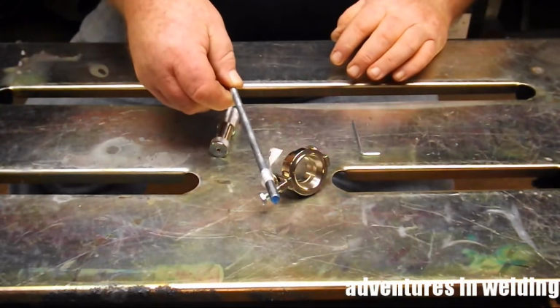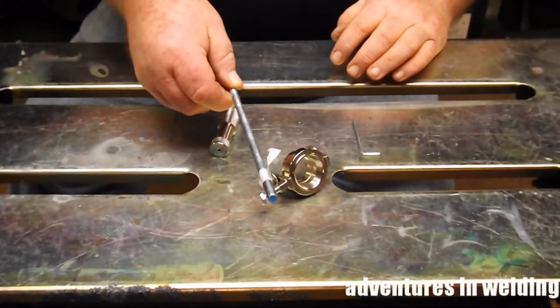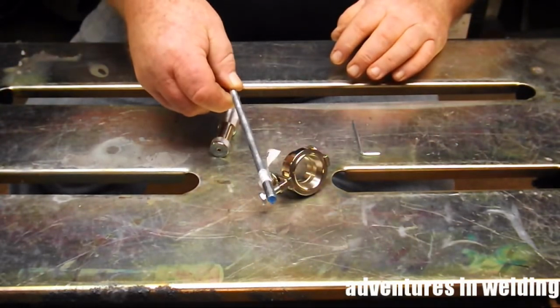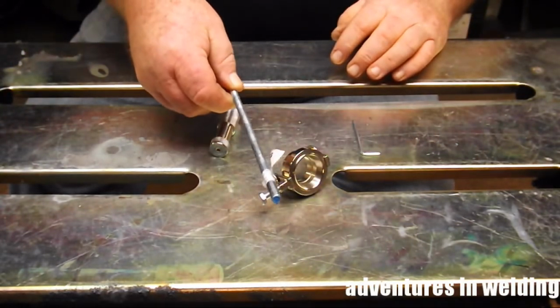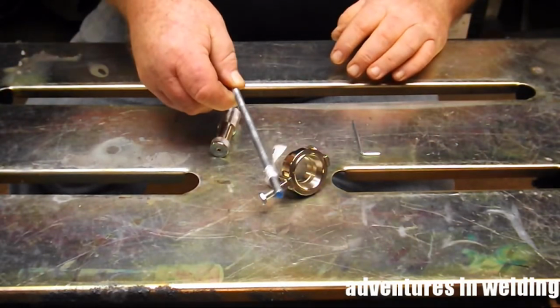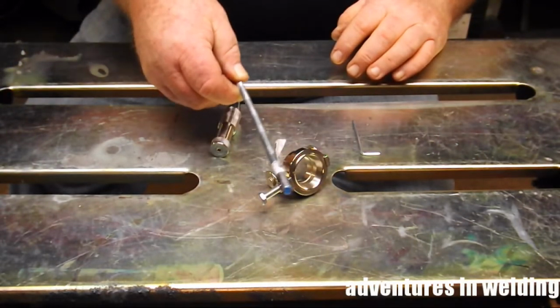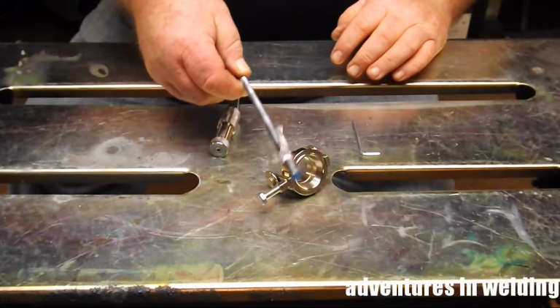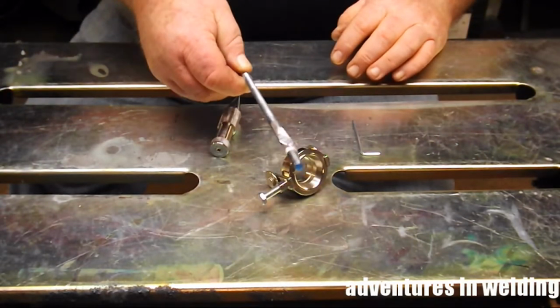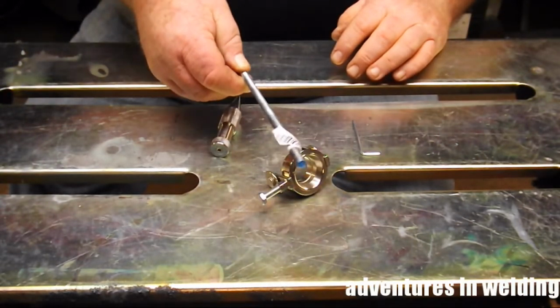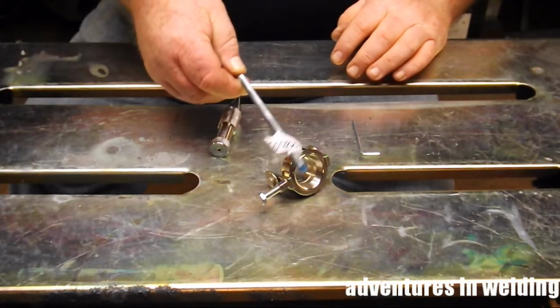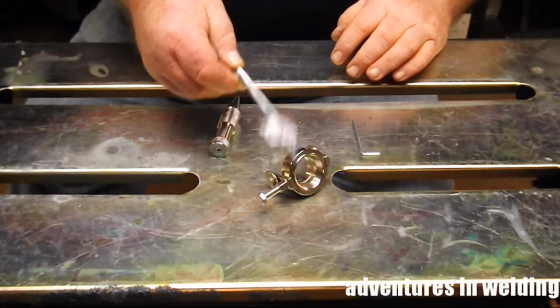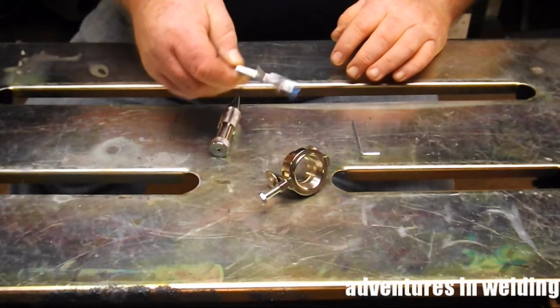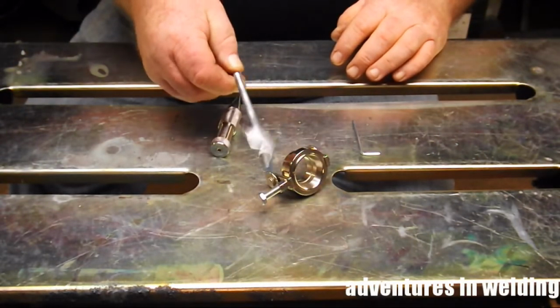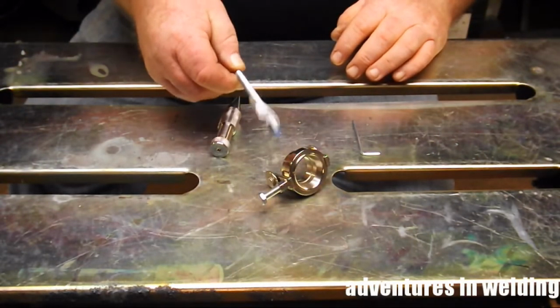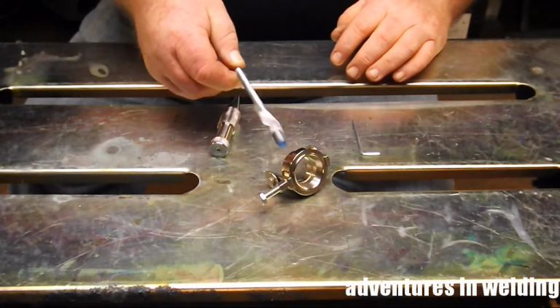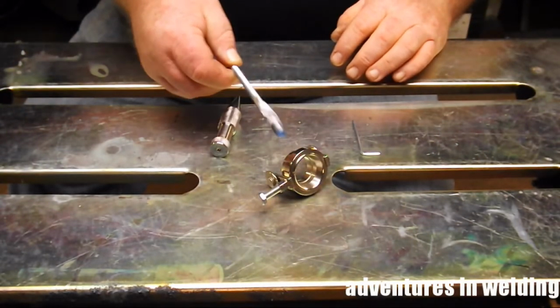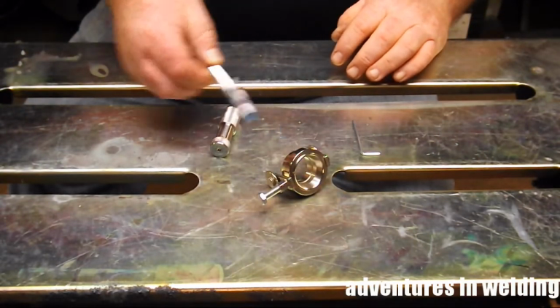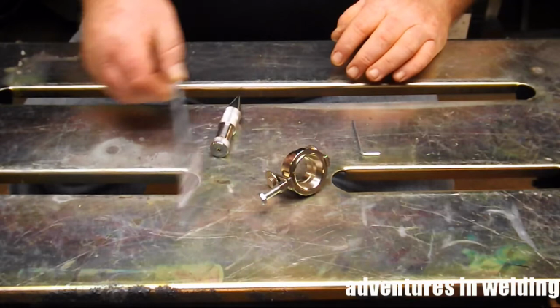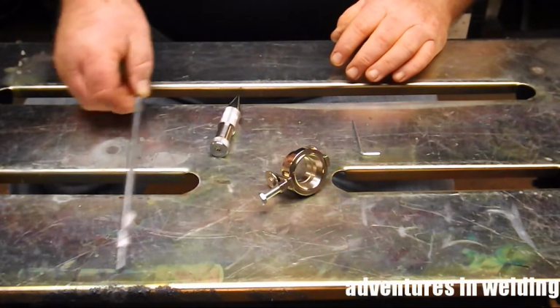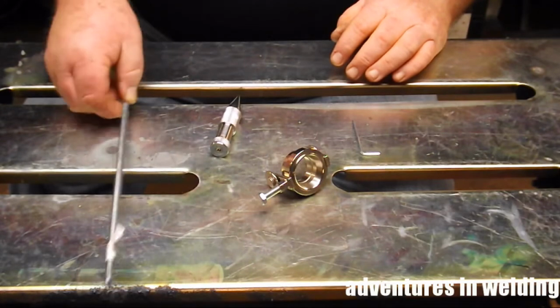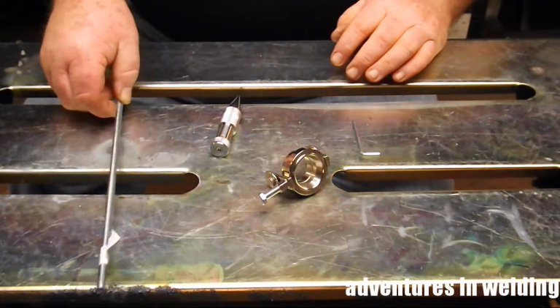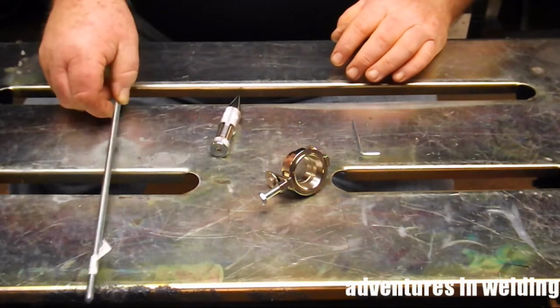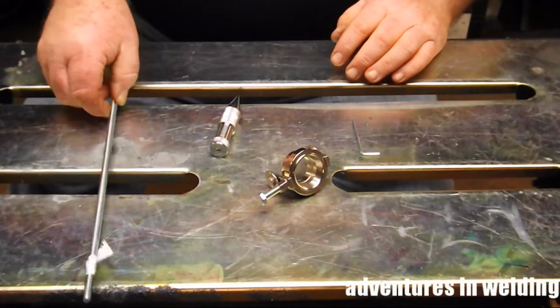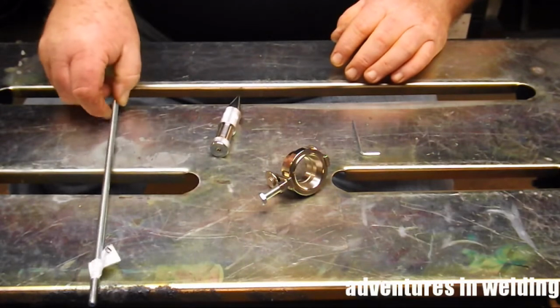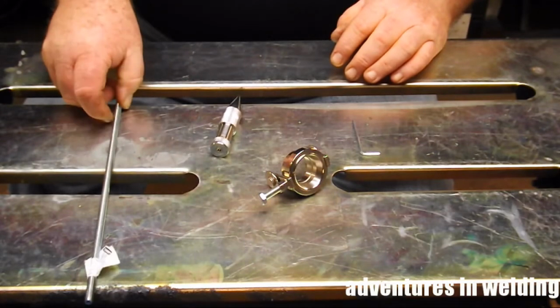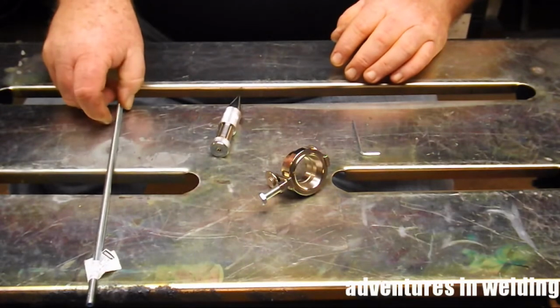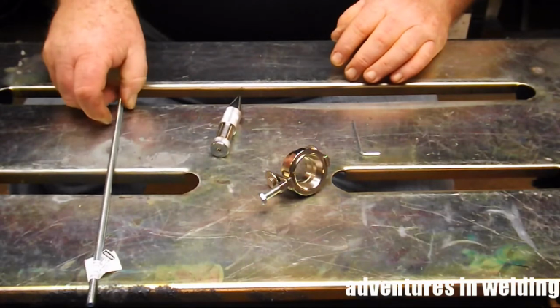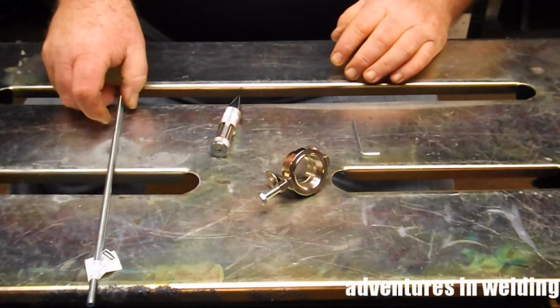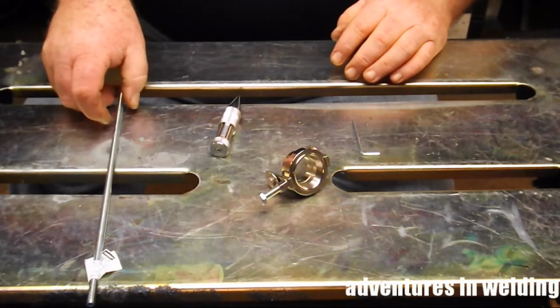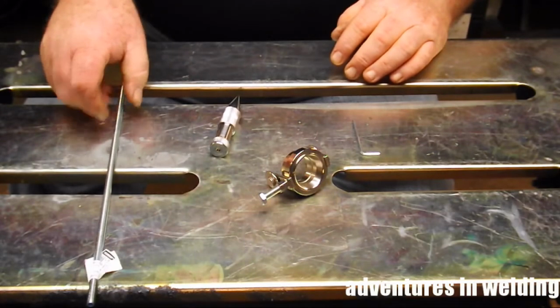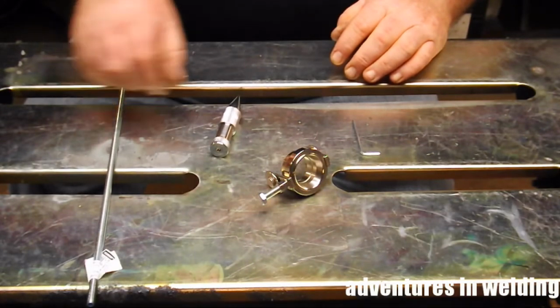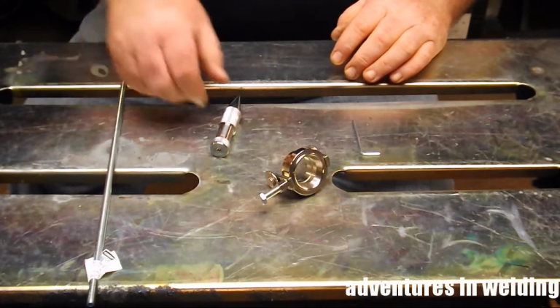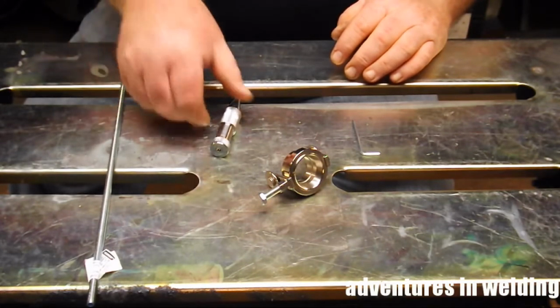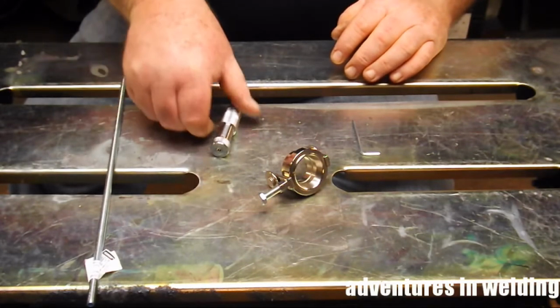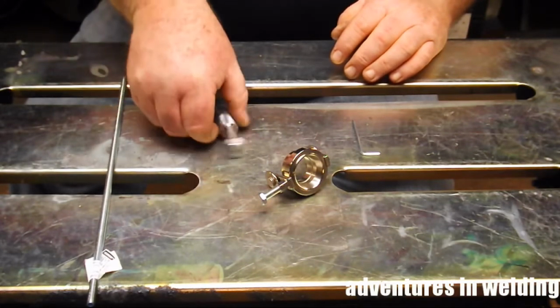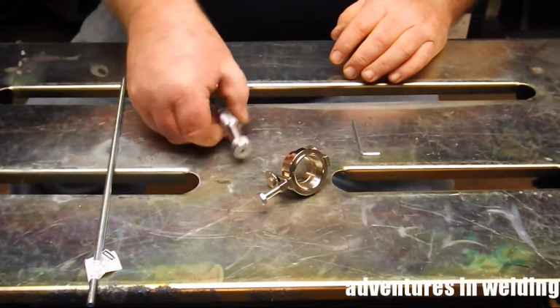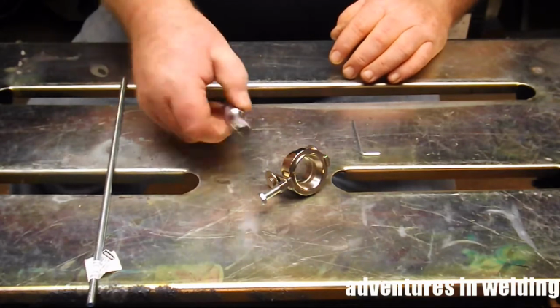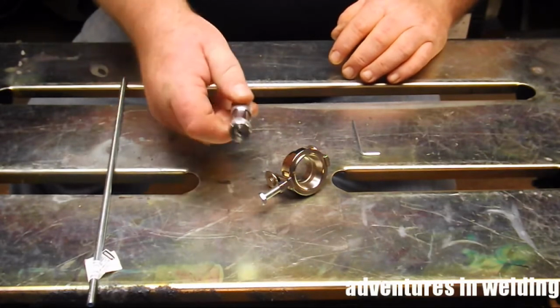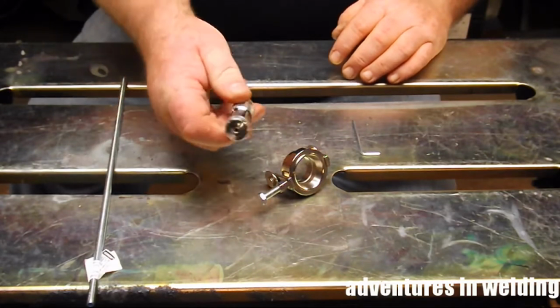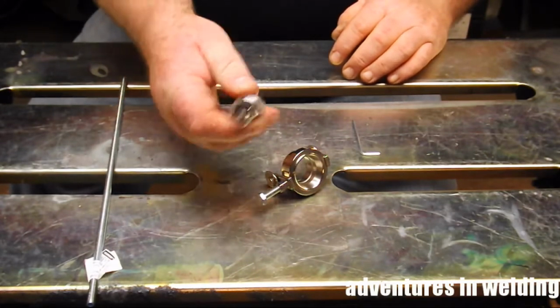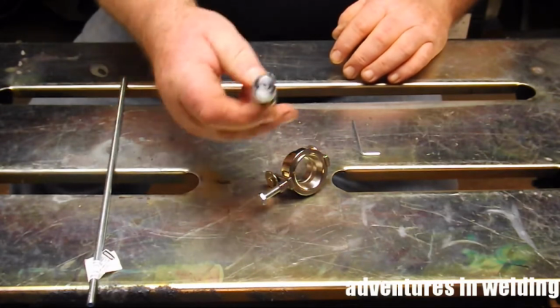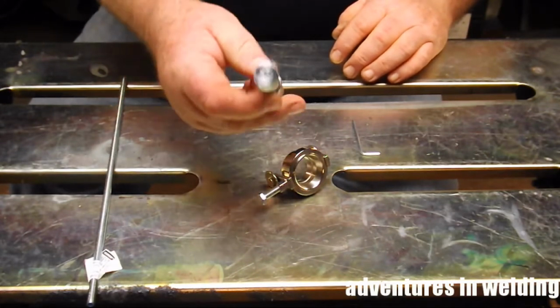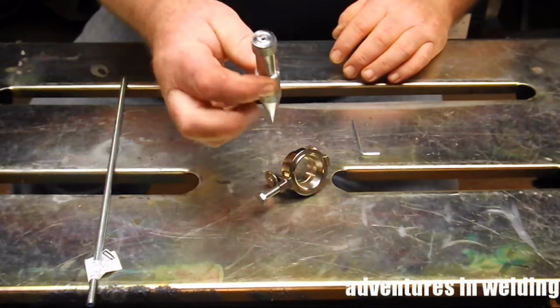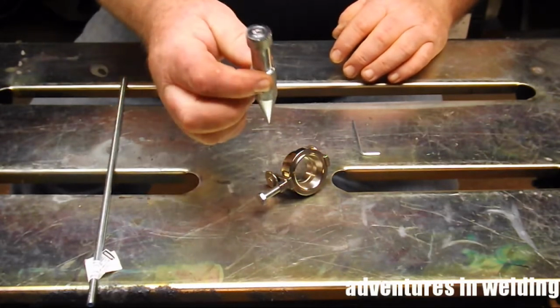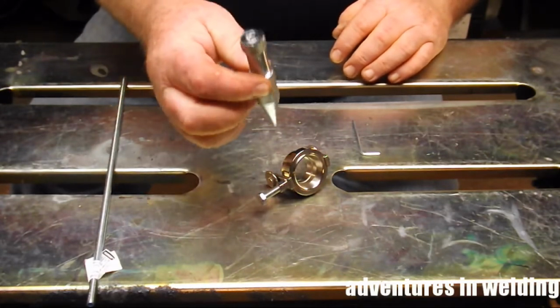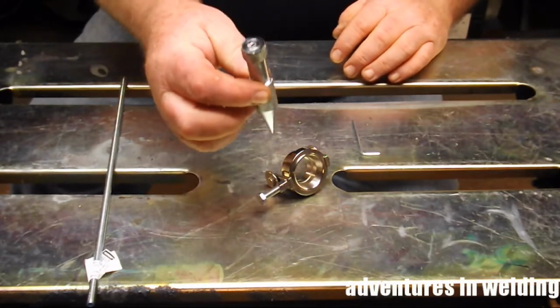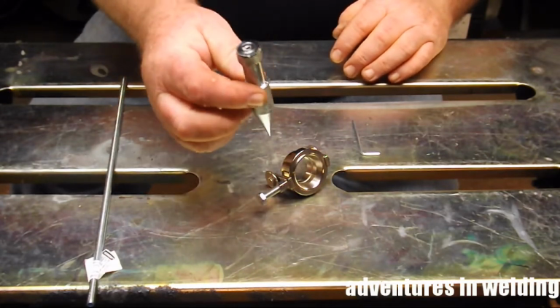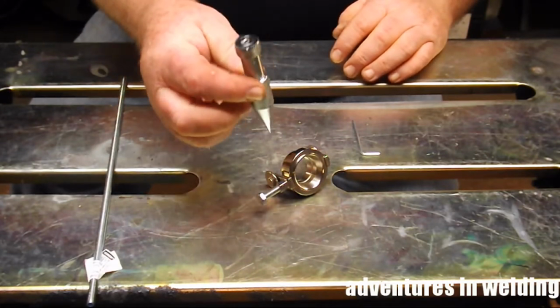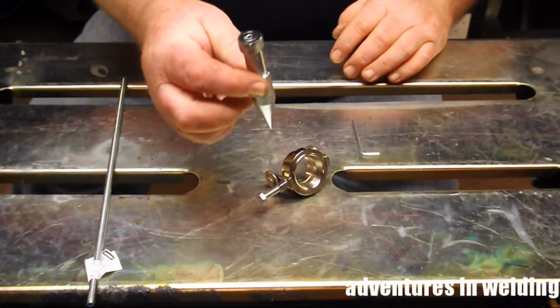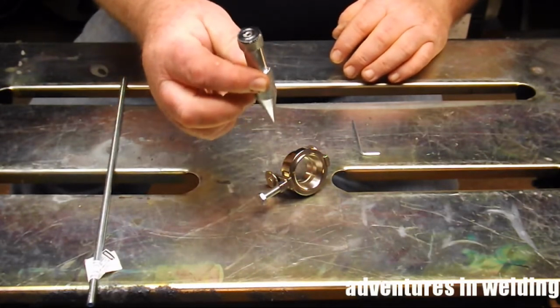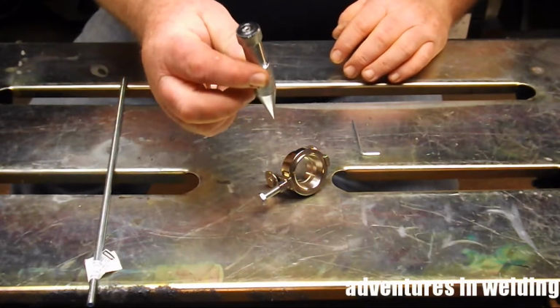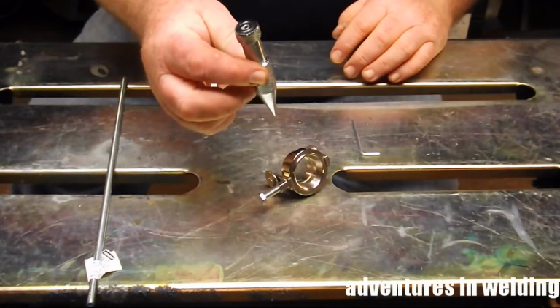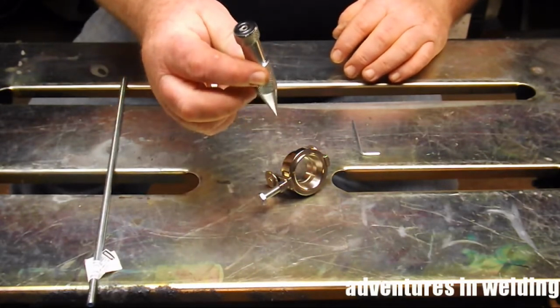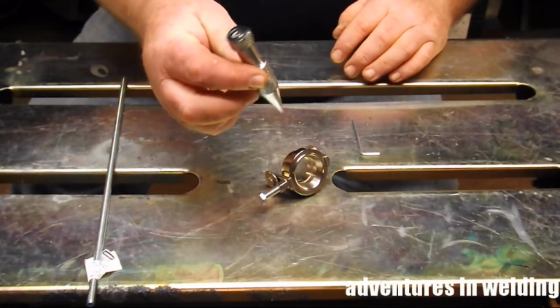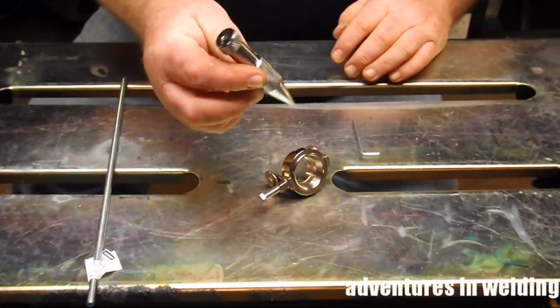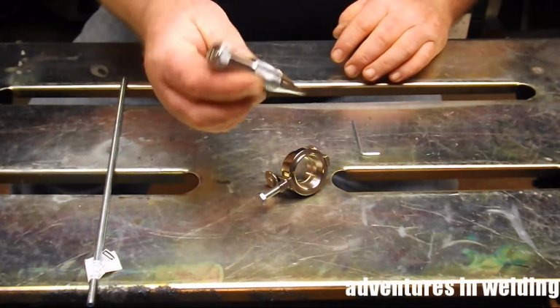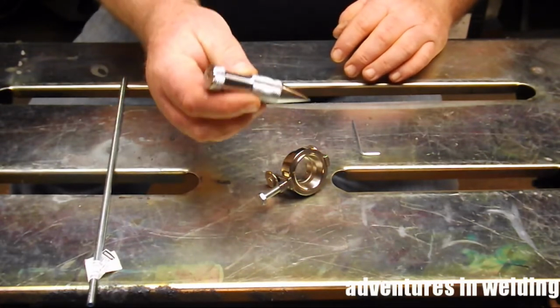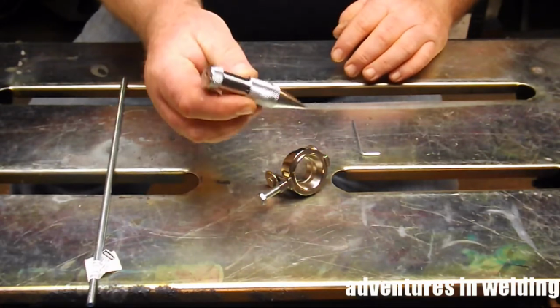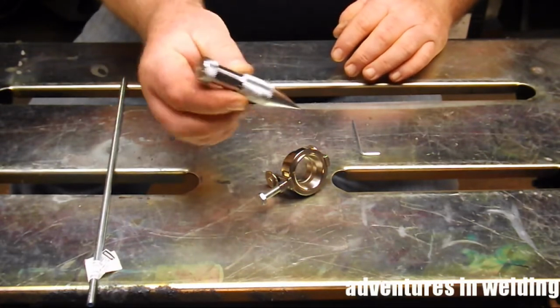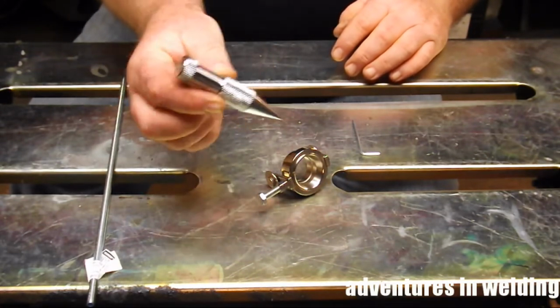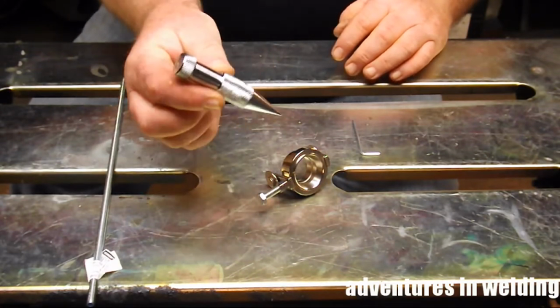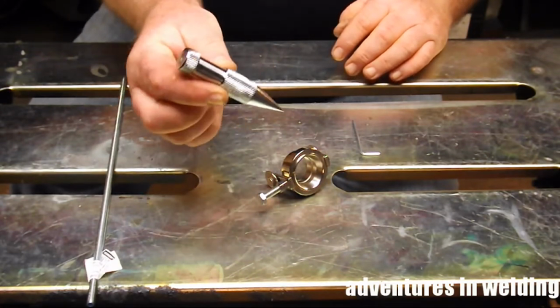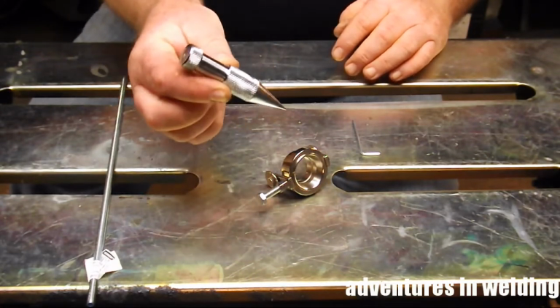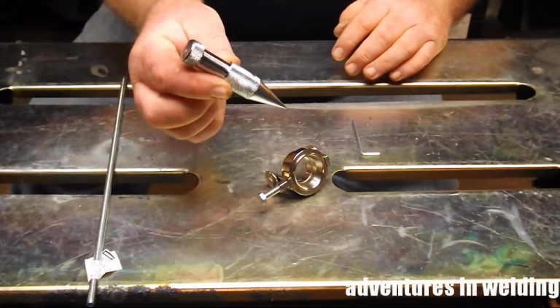We've also got a piece of threaded rod — this is quarter-20 — and this is a plumb bob. You'll see how this is all going to work together here in a minute.